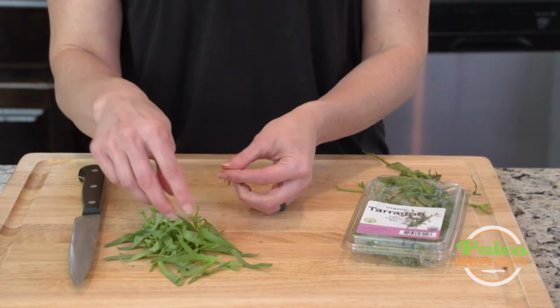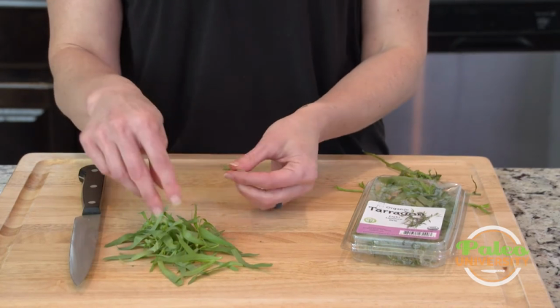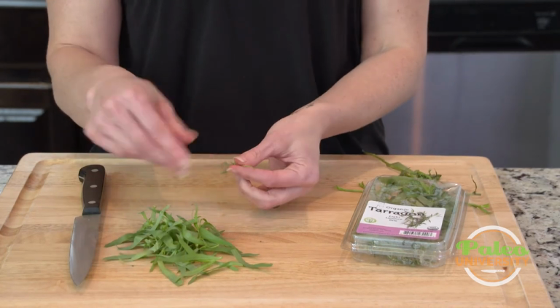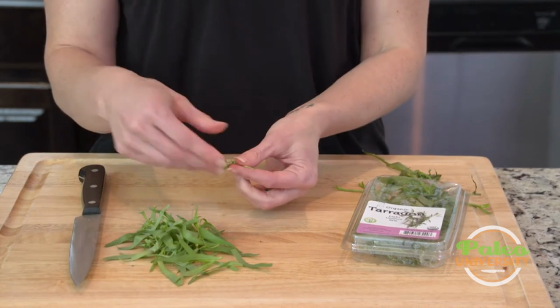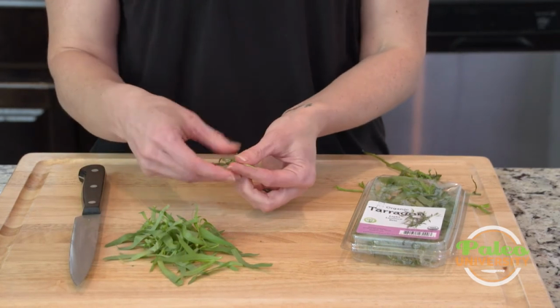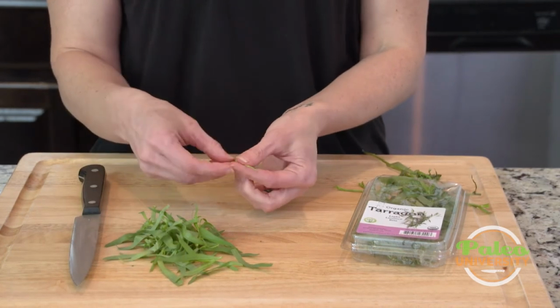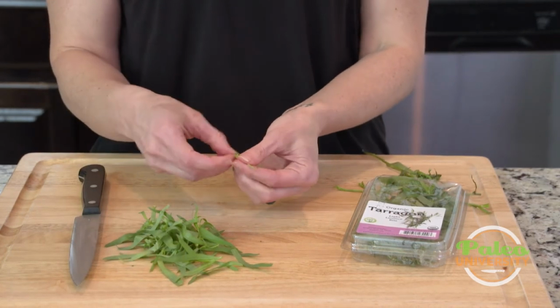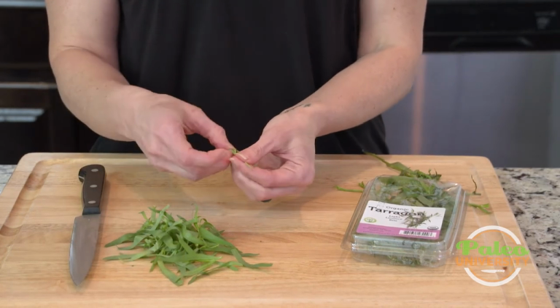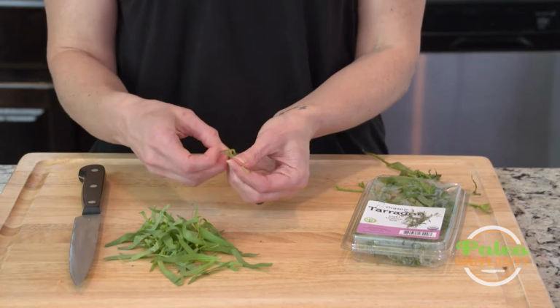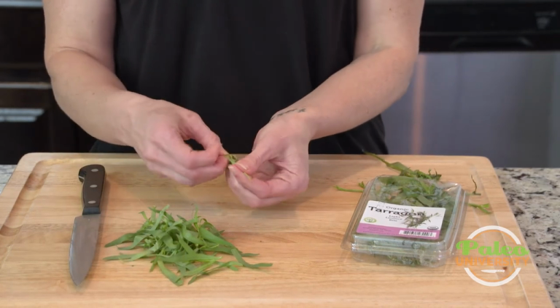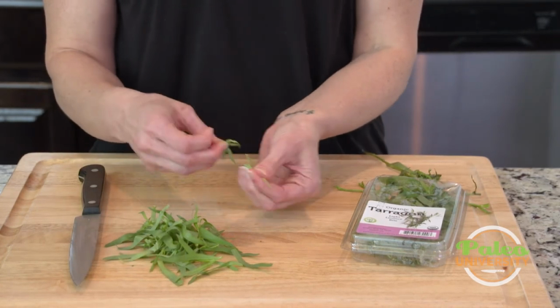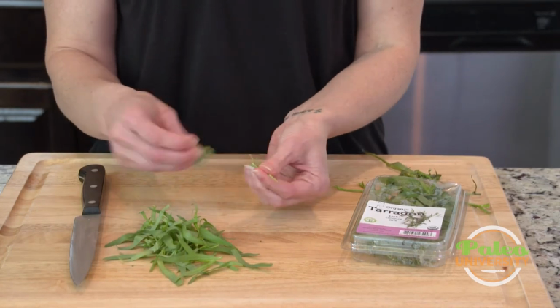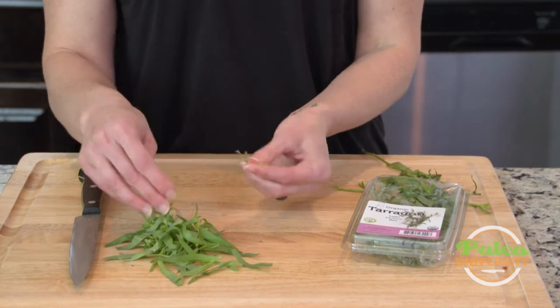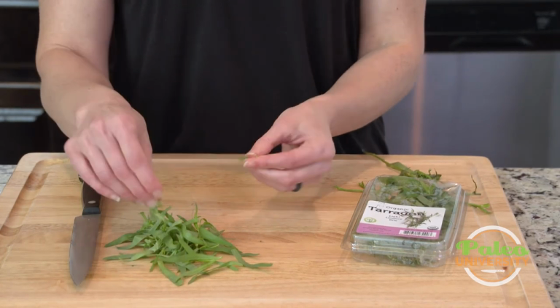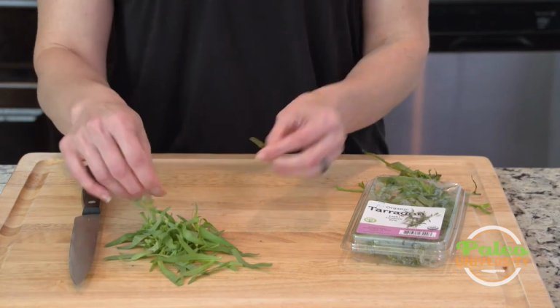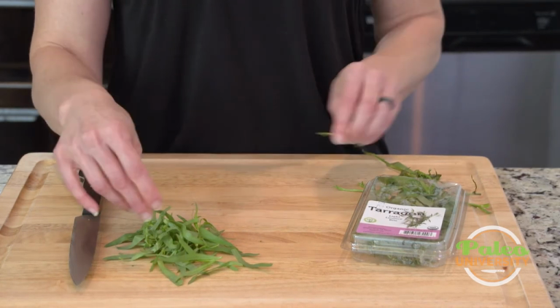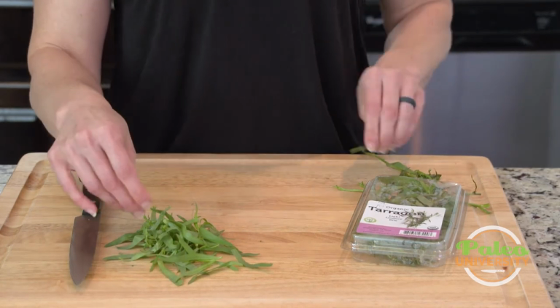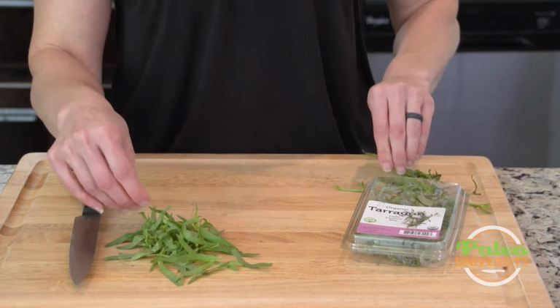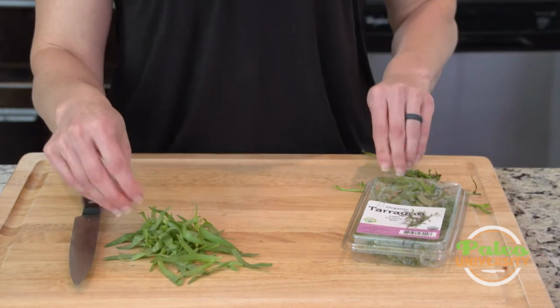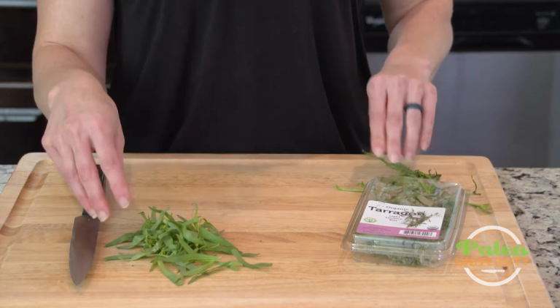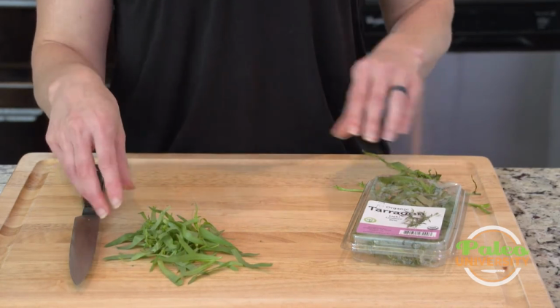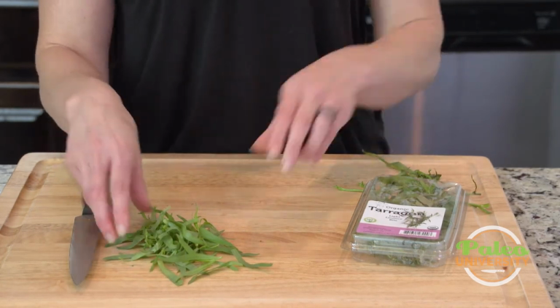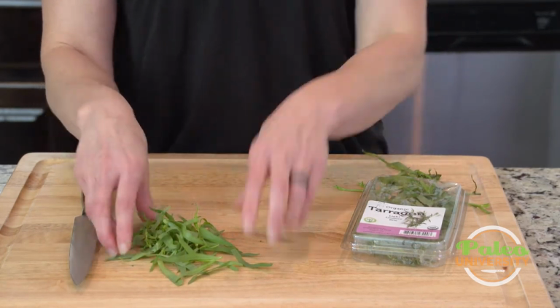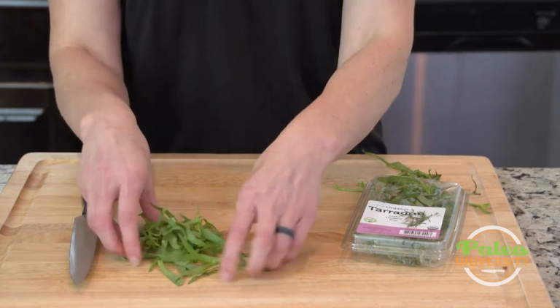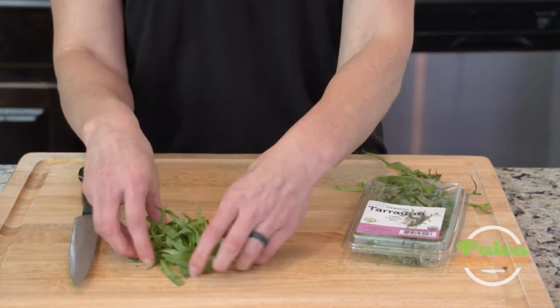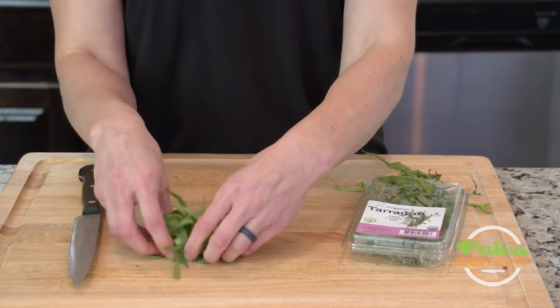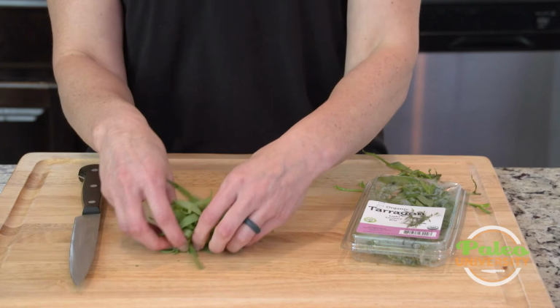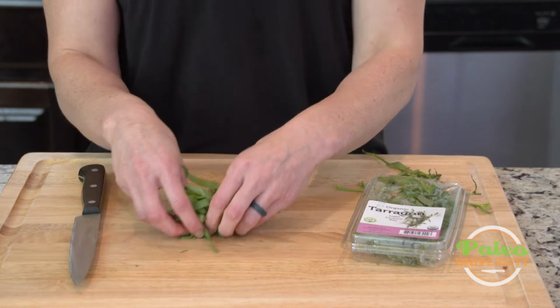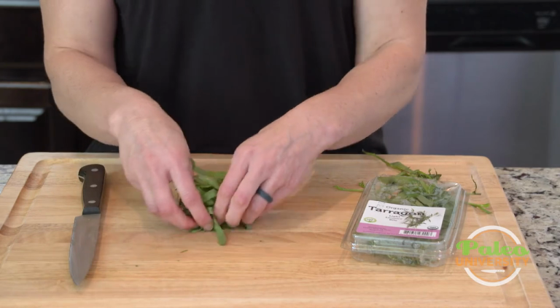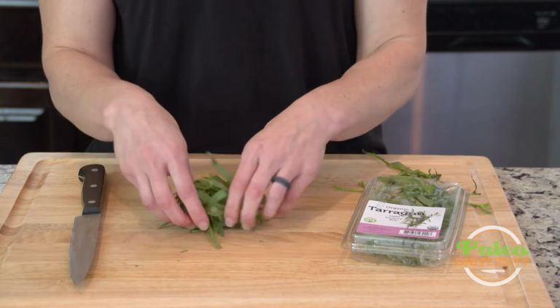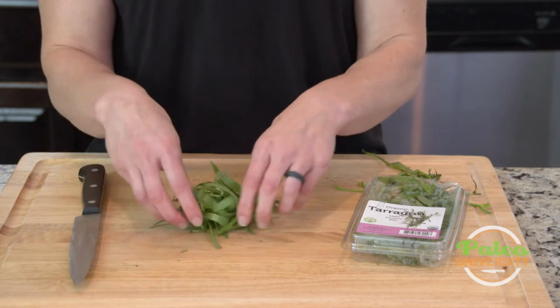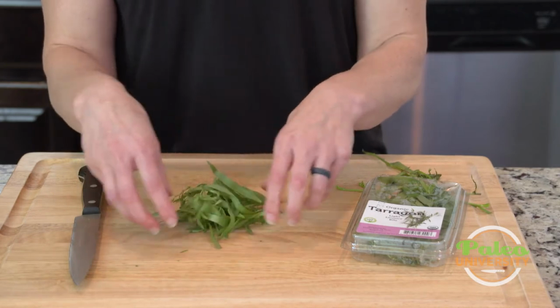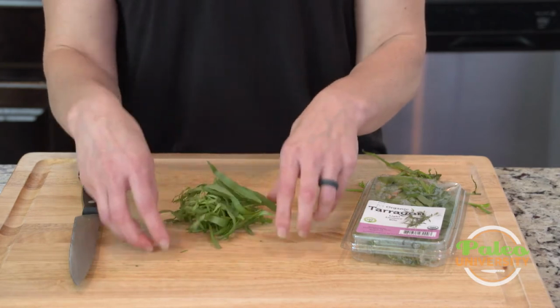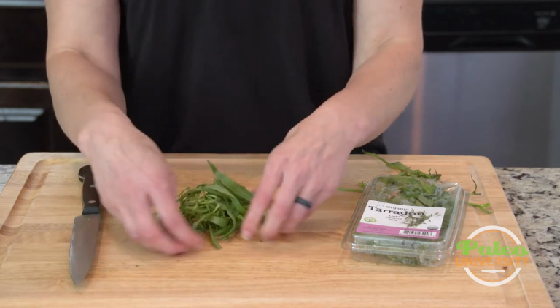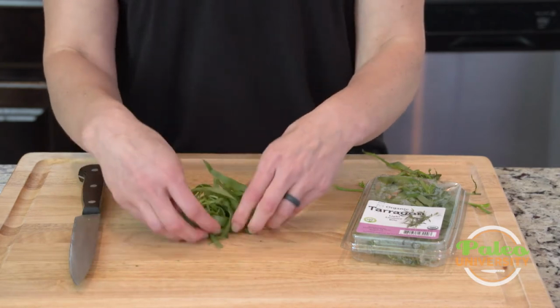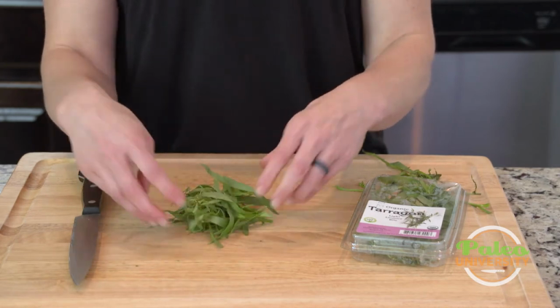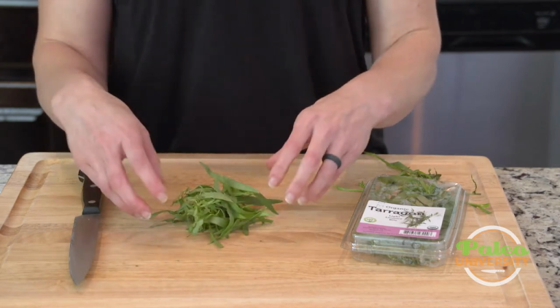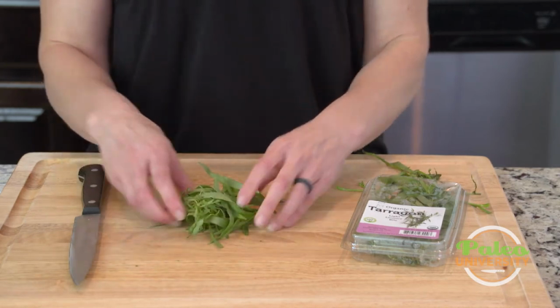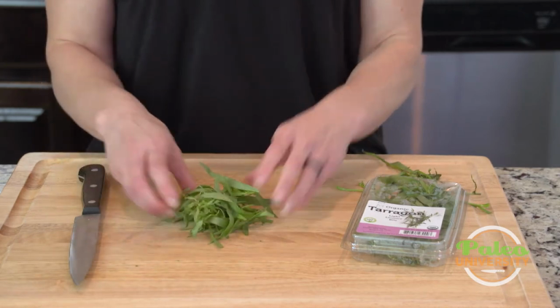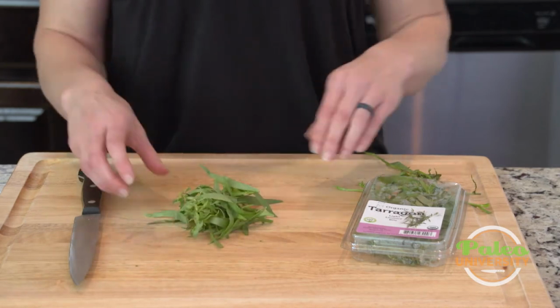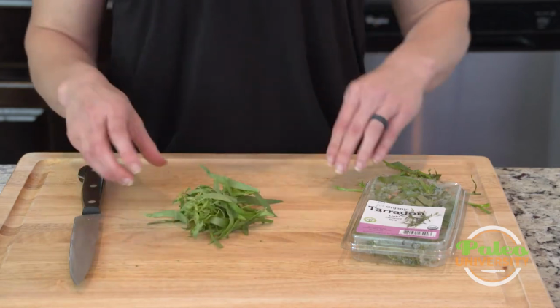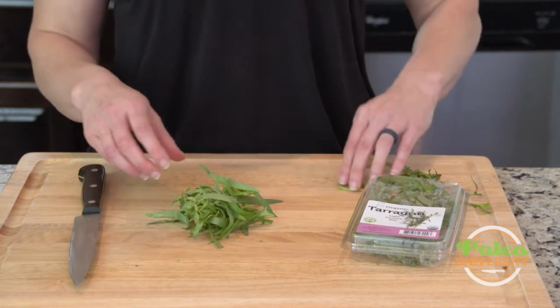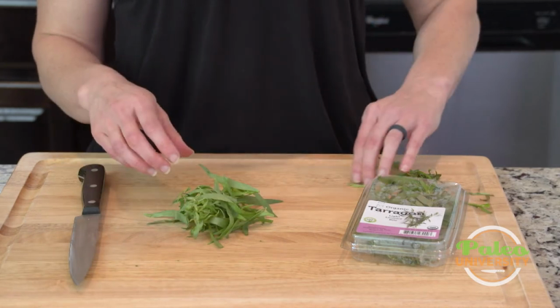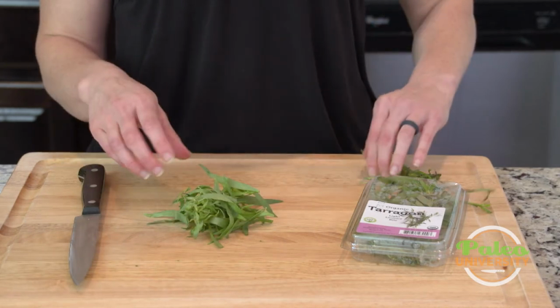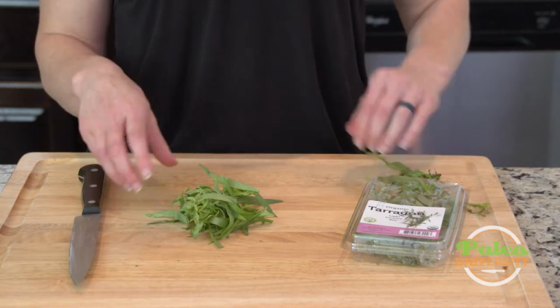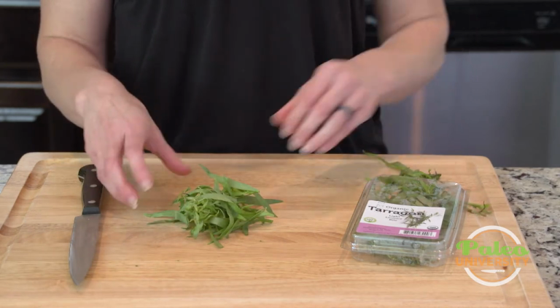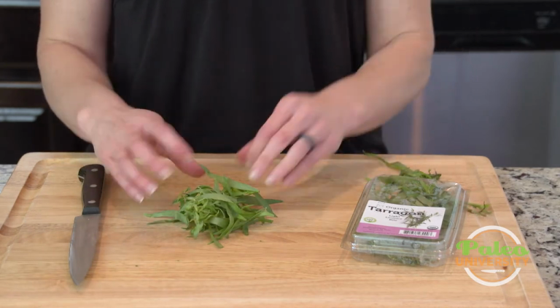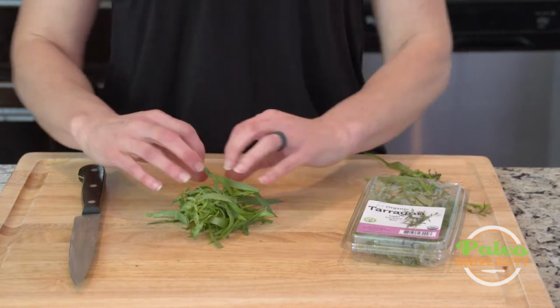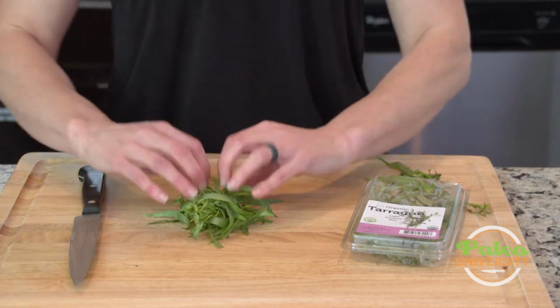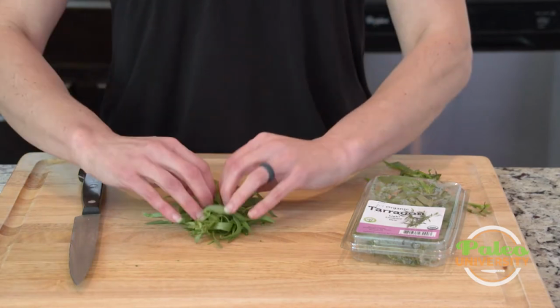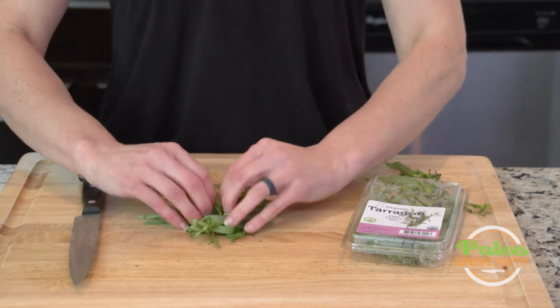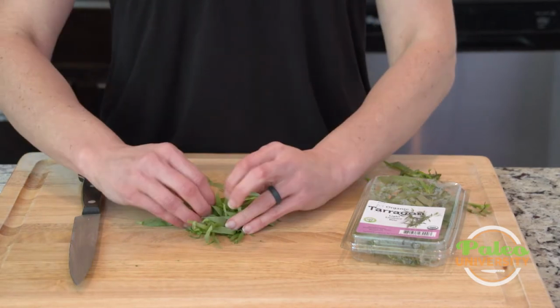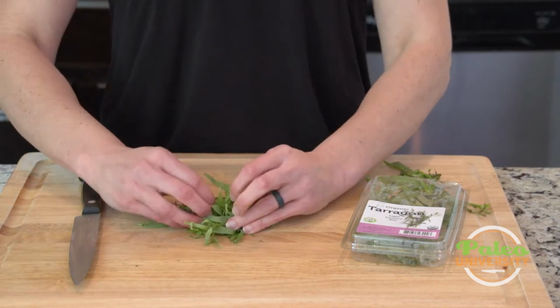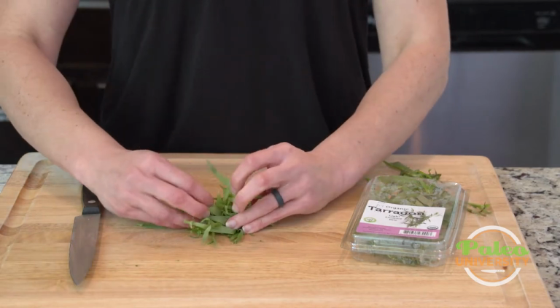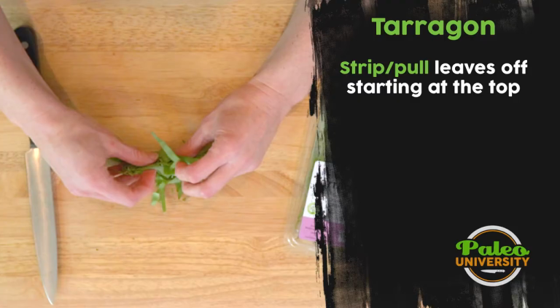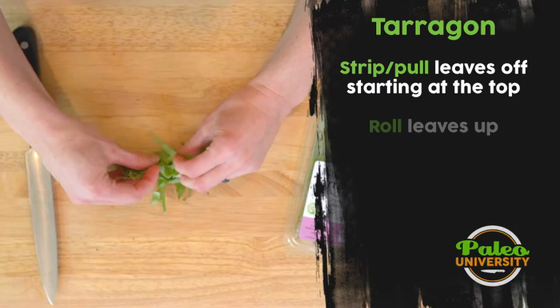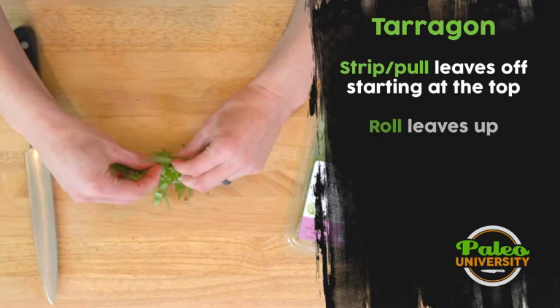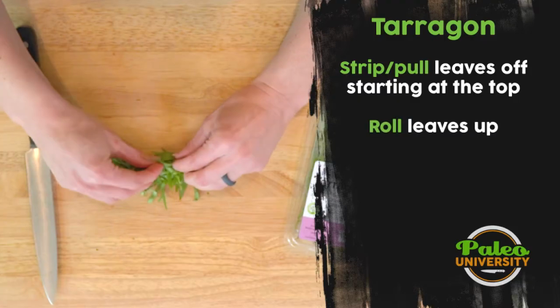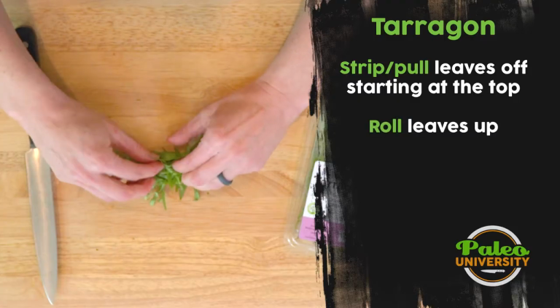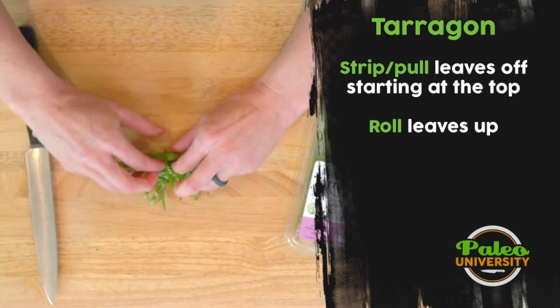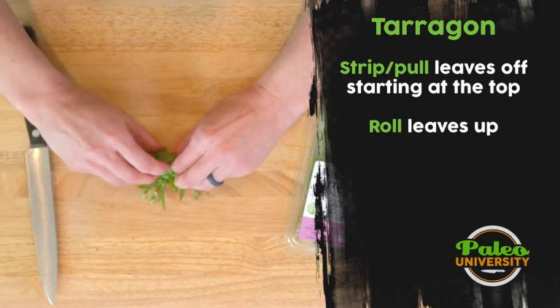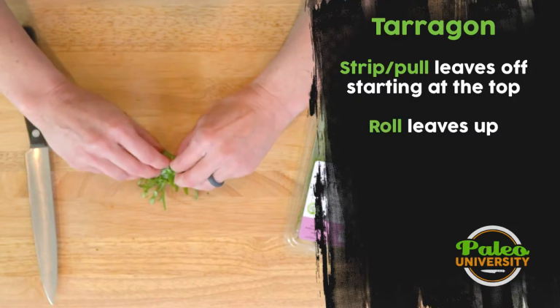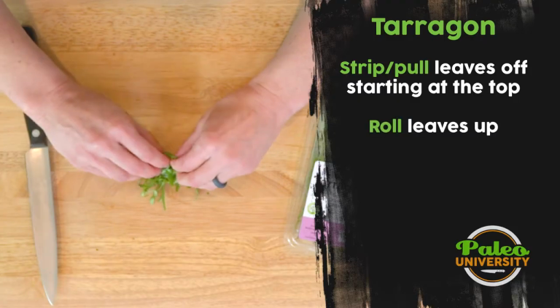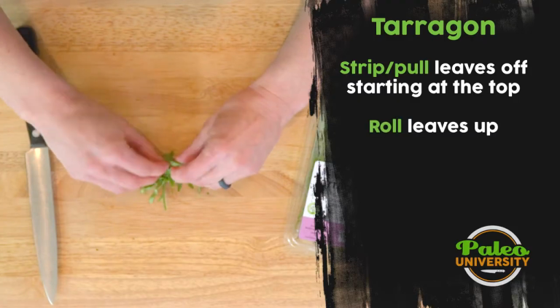Tarragon has a really lovely licorice smell to it. It's really good with chicken, and that's oftentimes what I use it with.